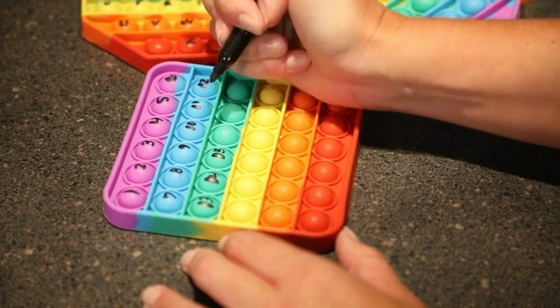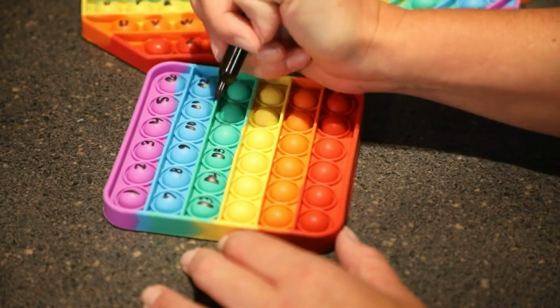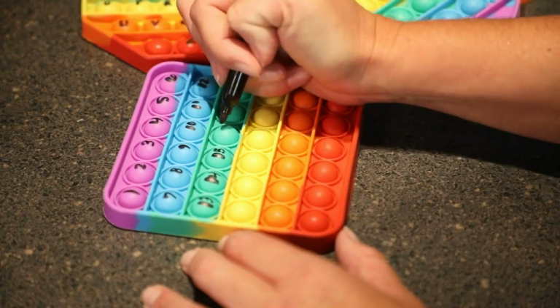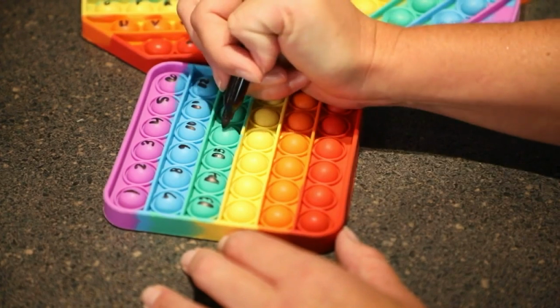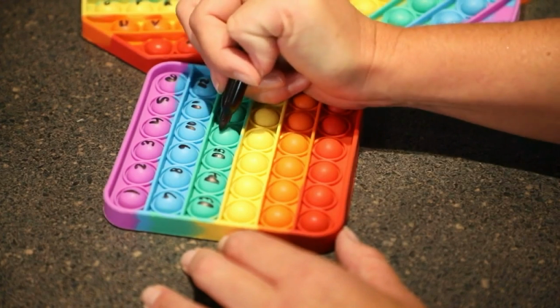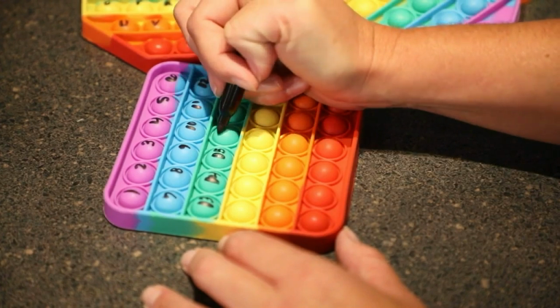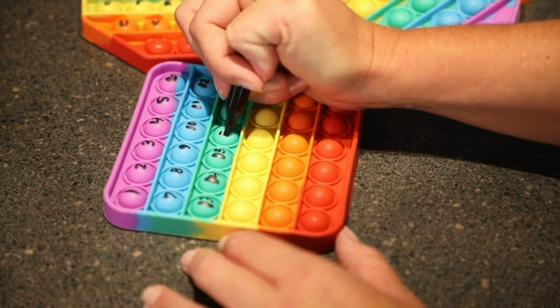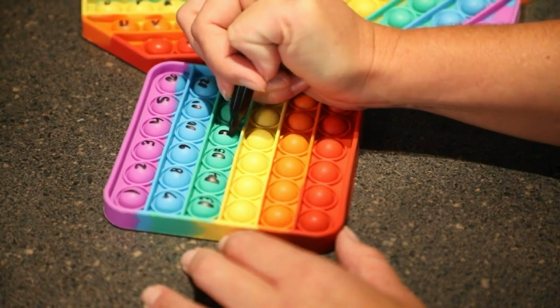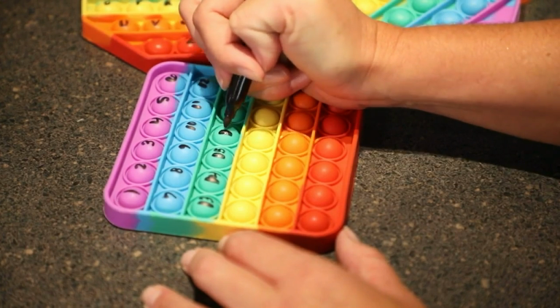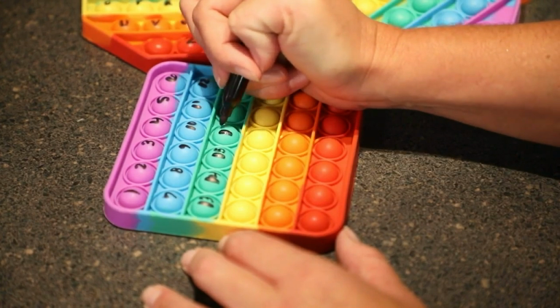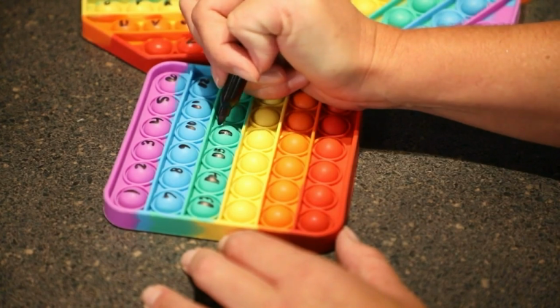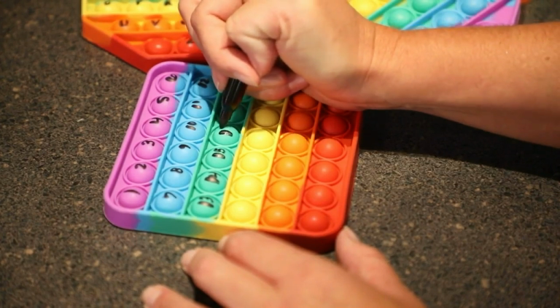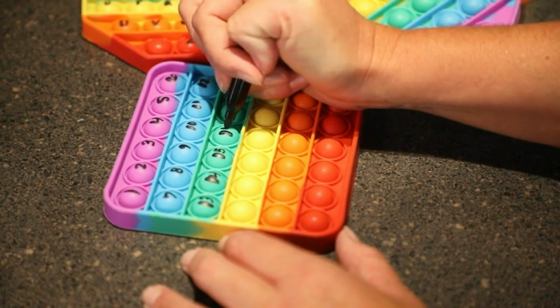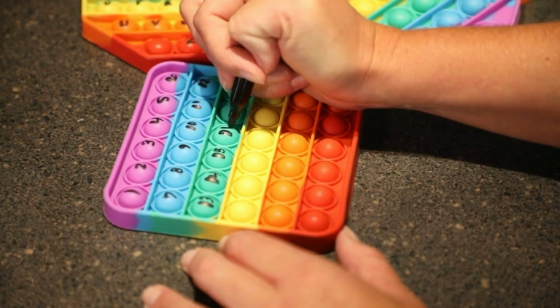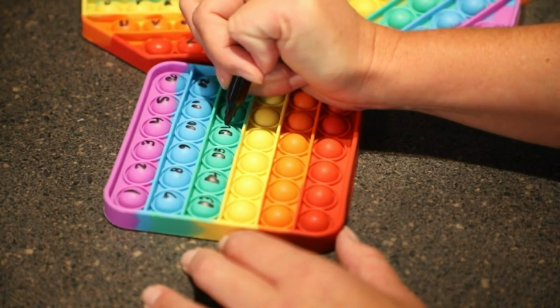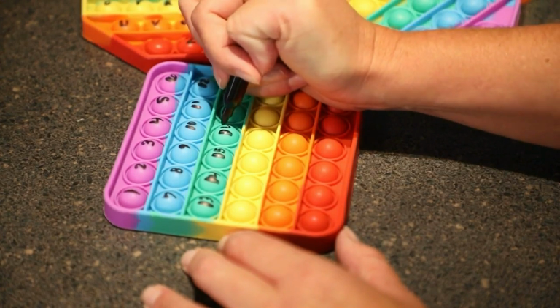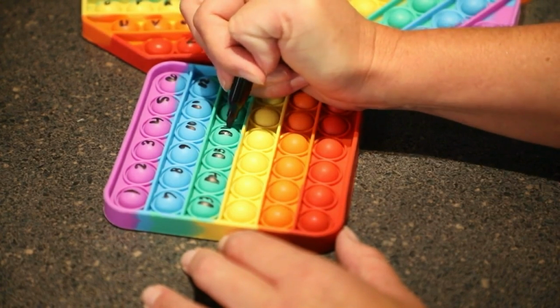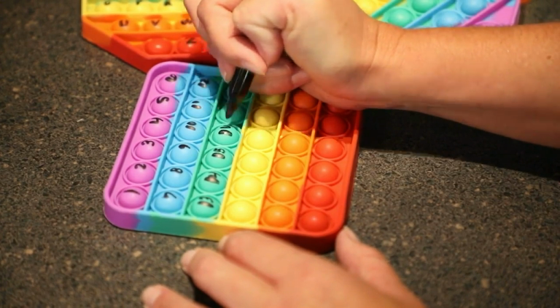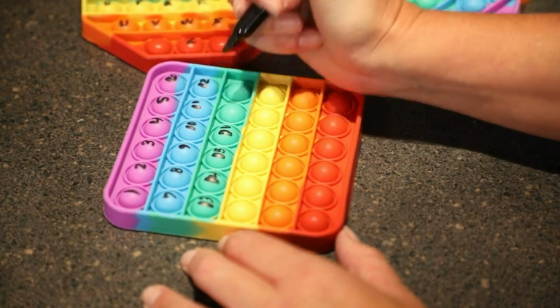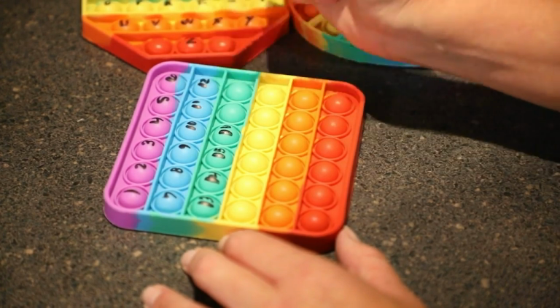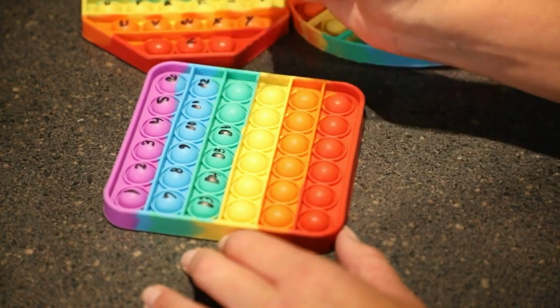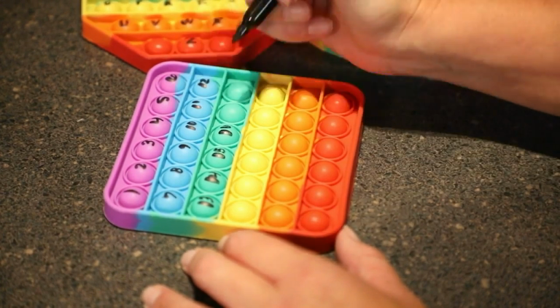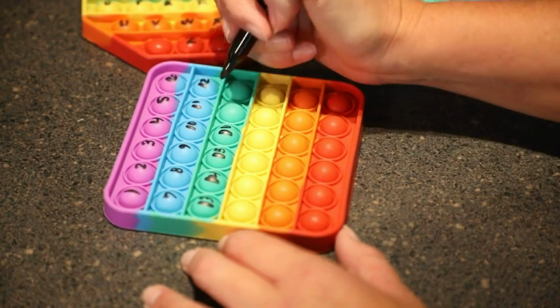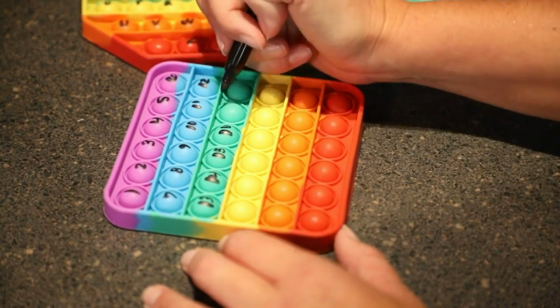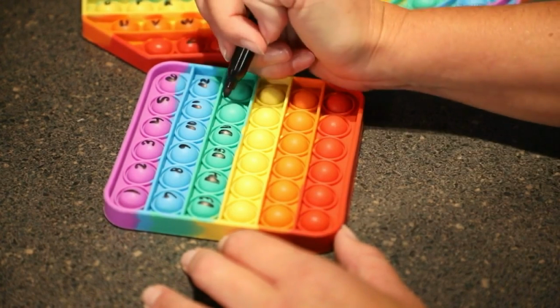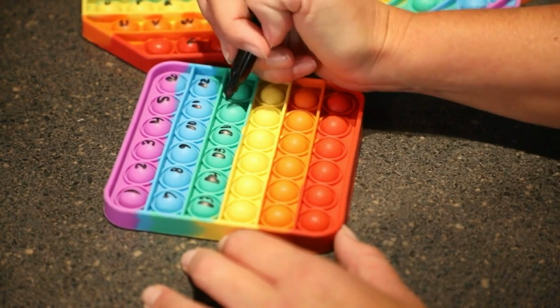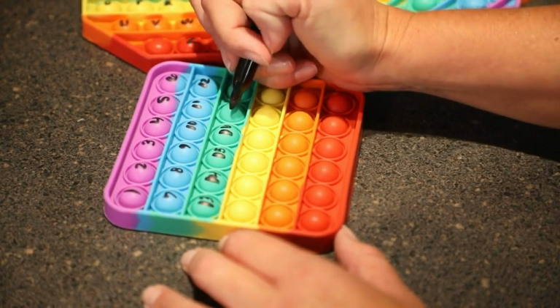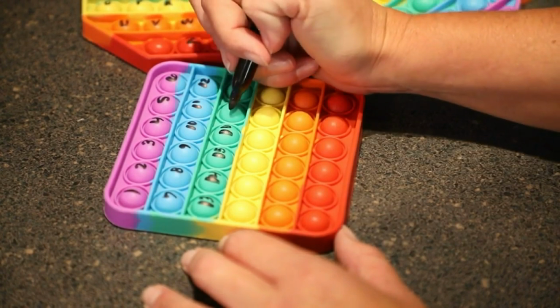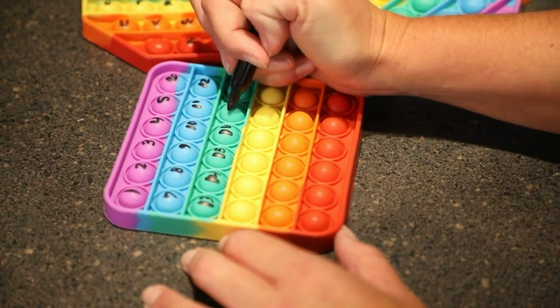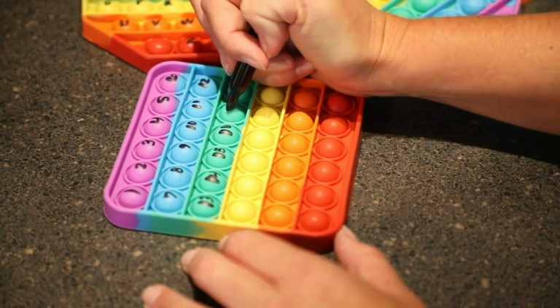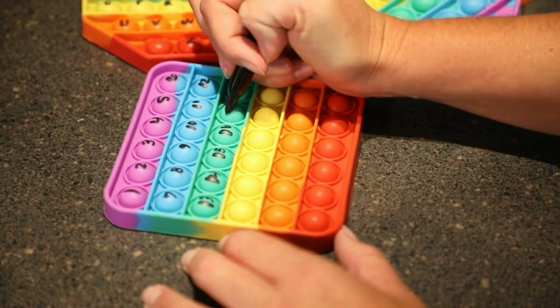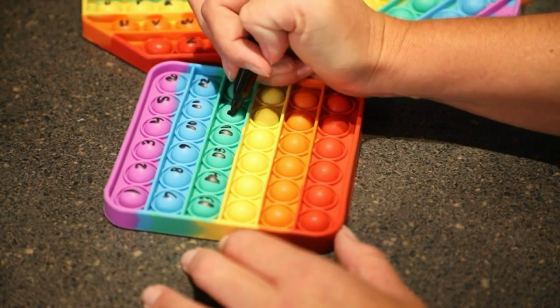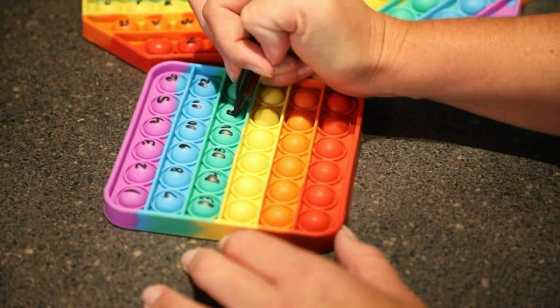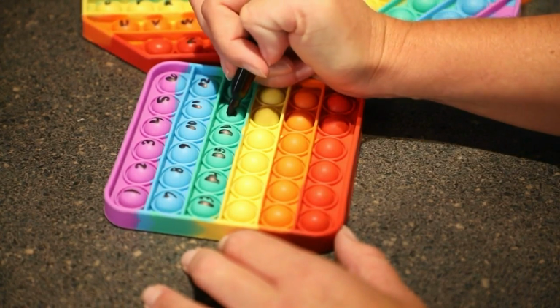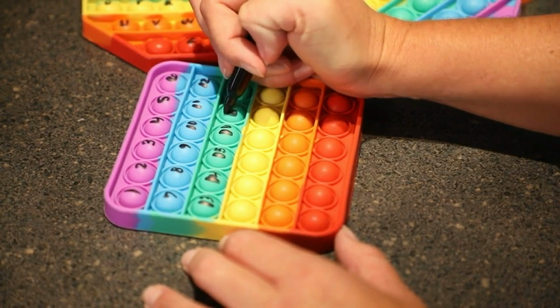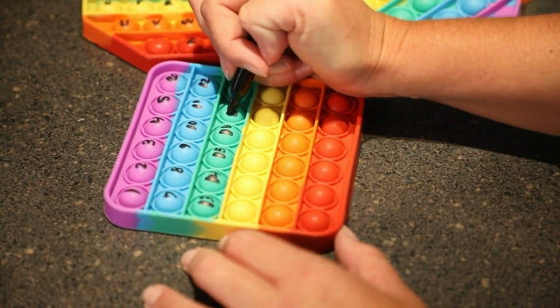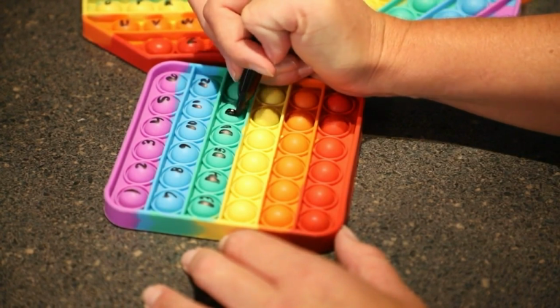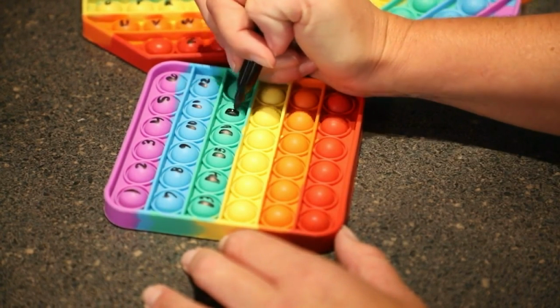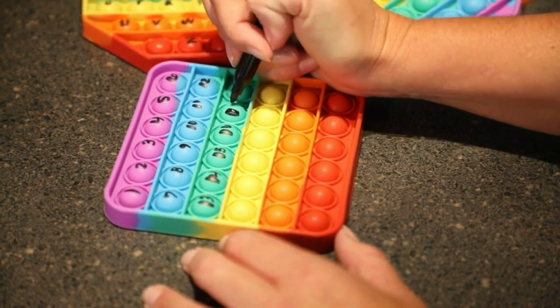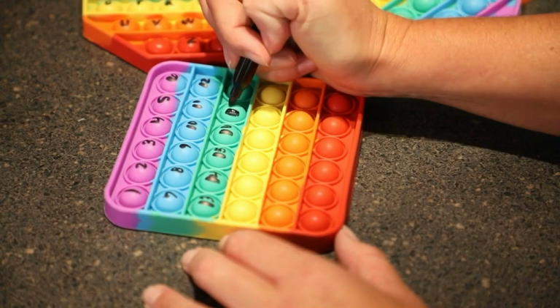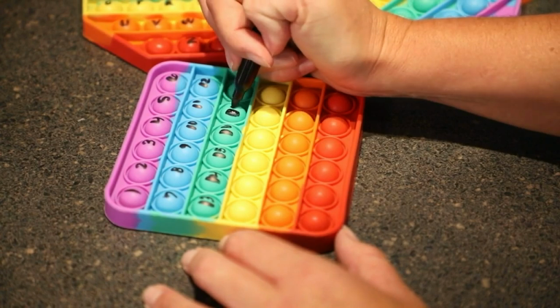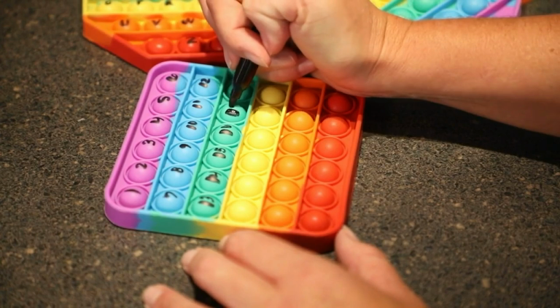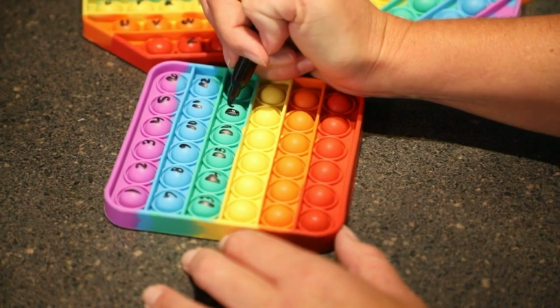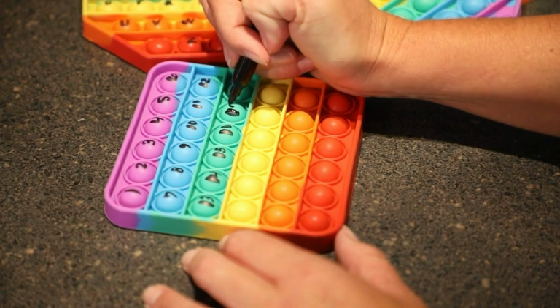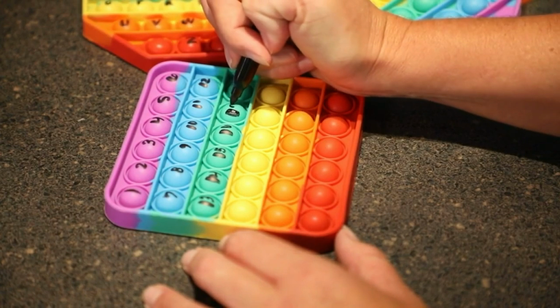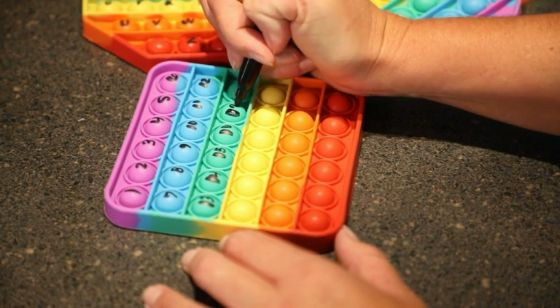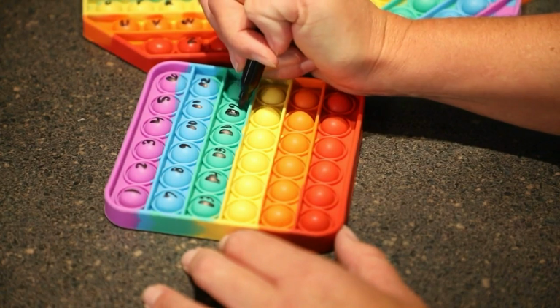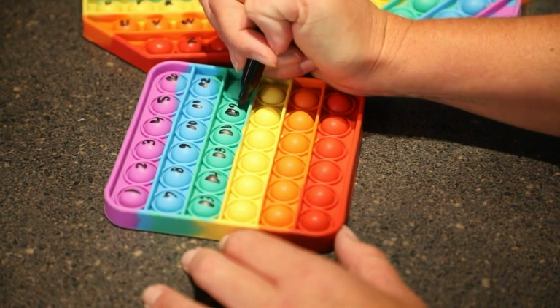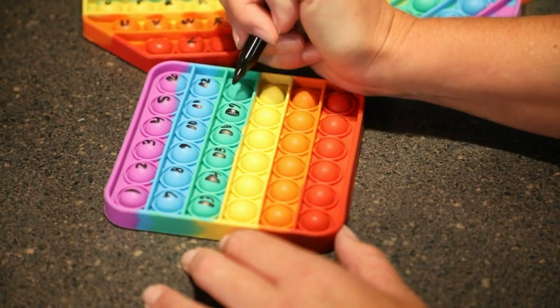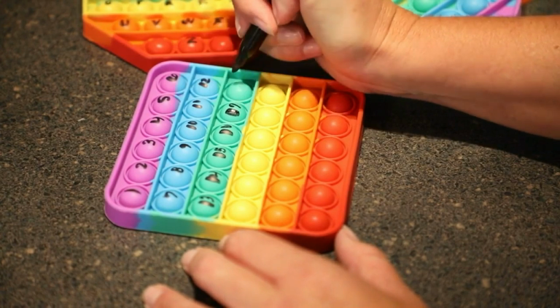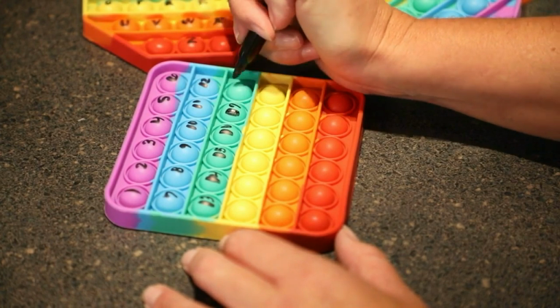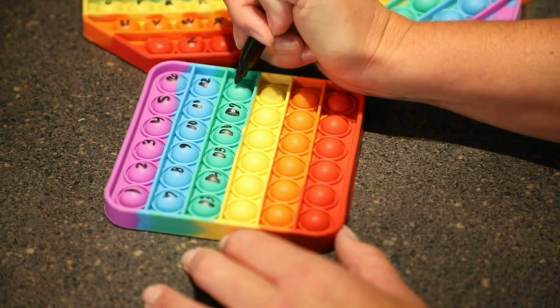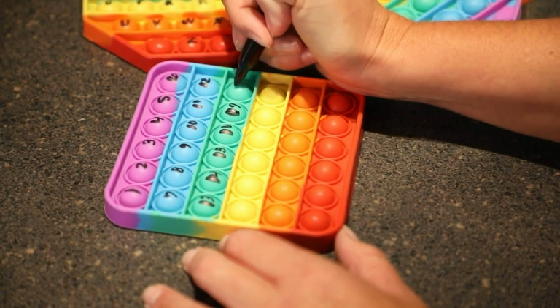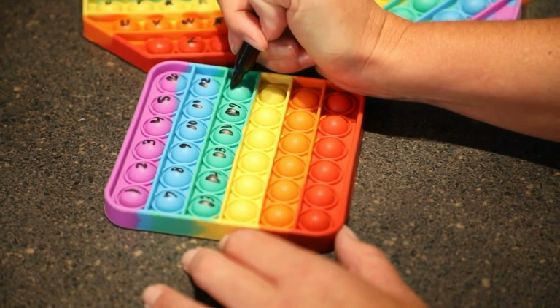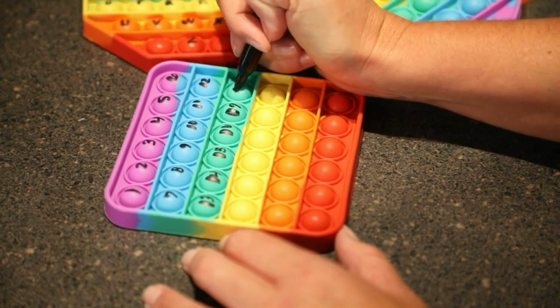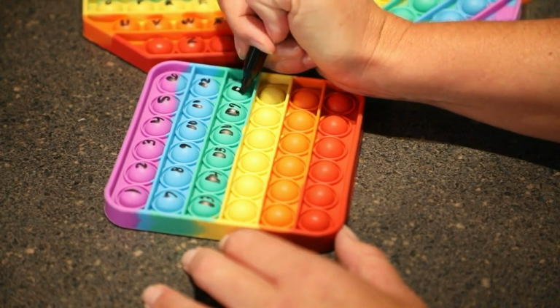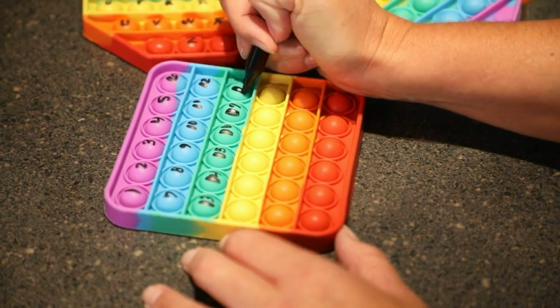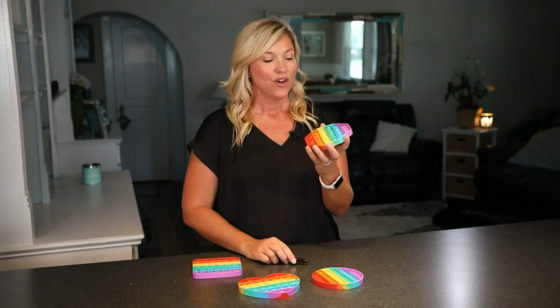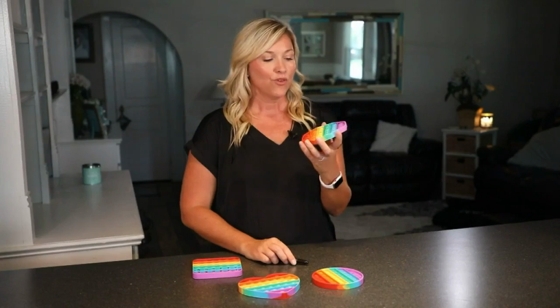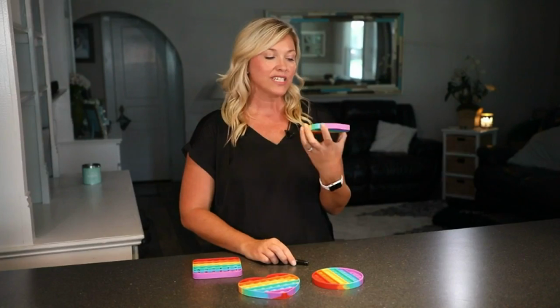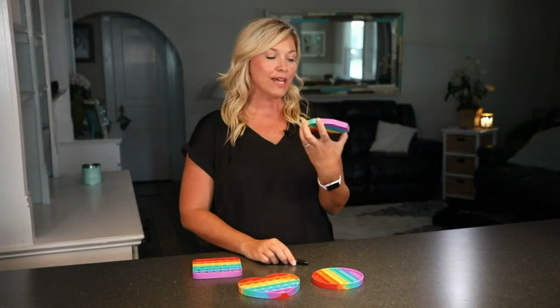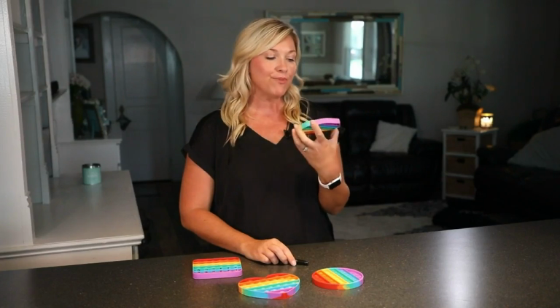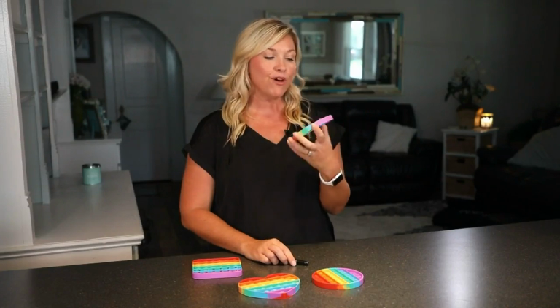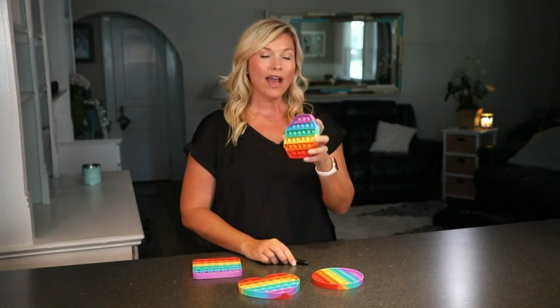If they are learning their numbers, you can write the numbers on there as well. You can even do adding and subtracting.